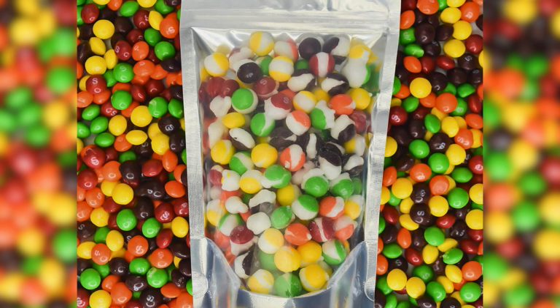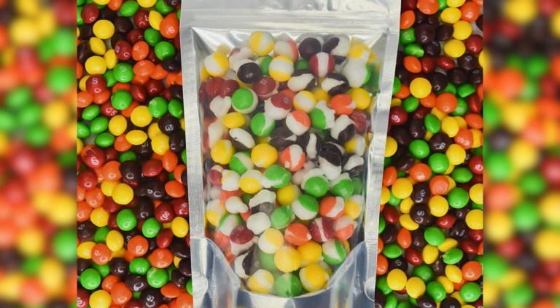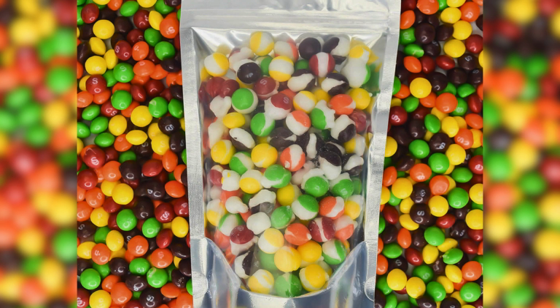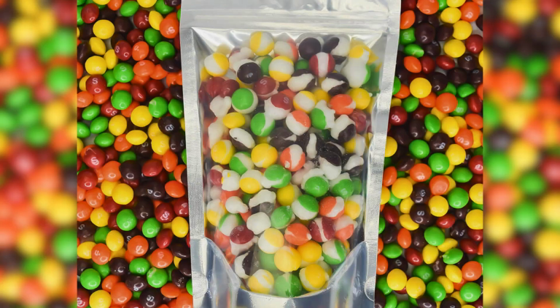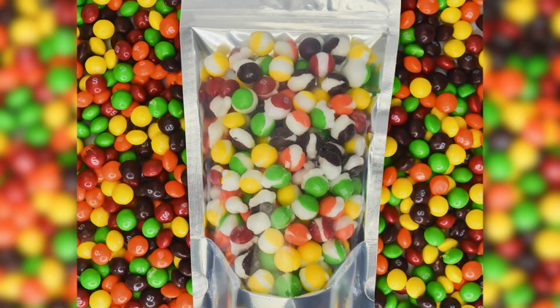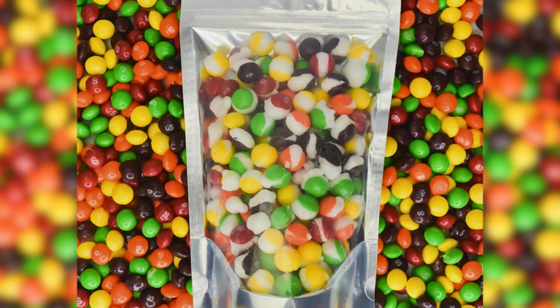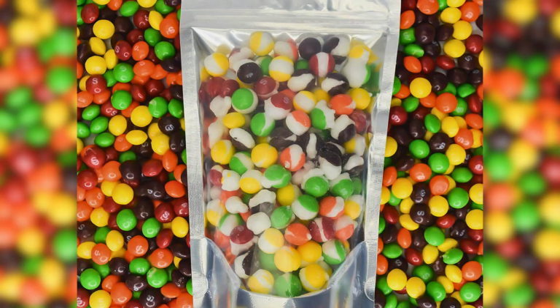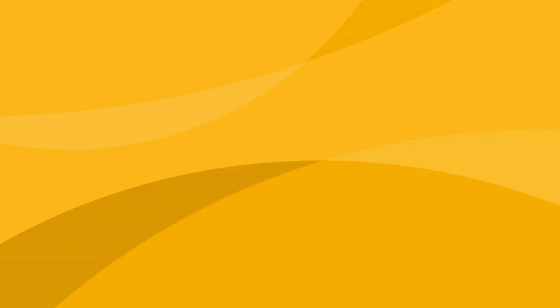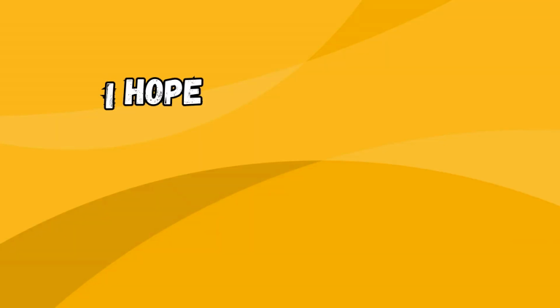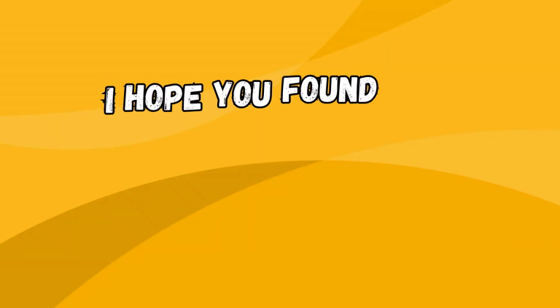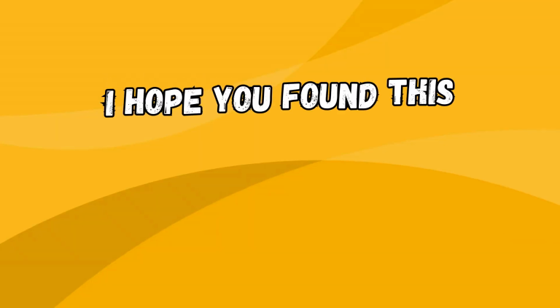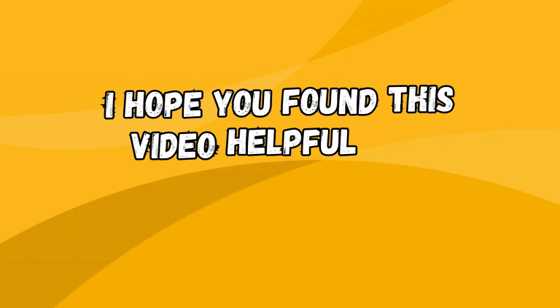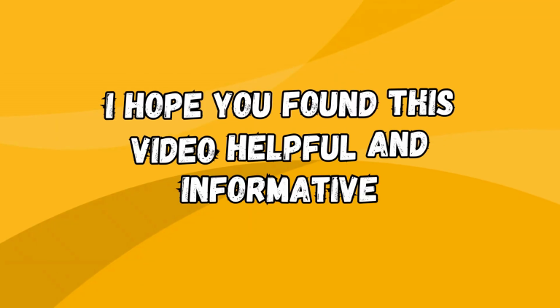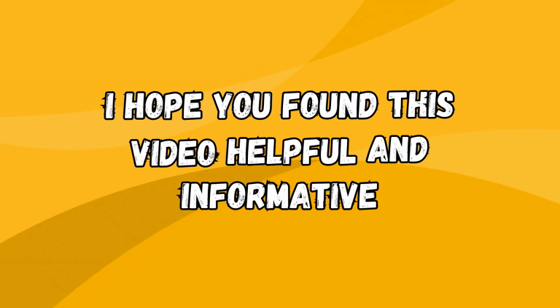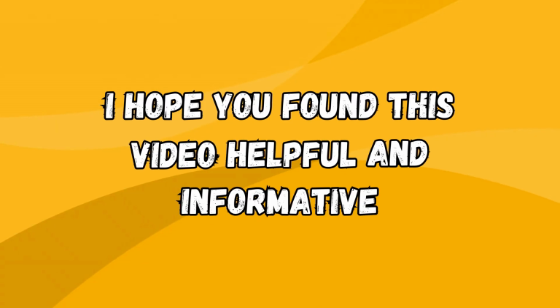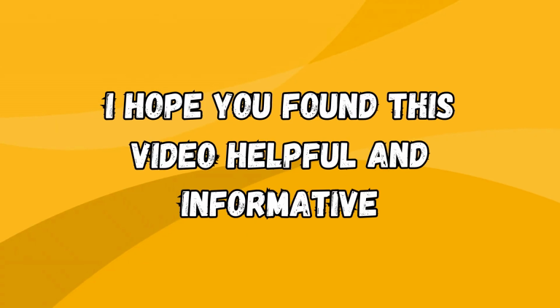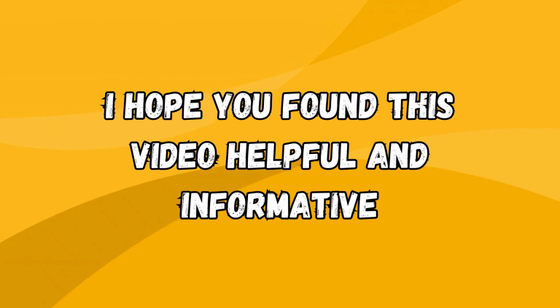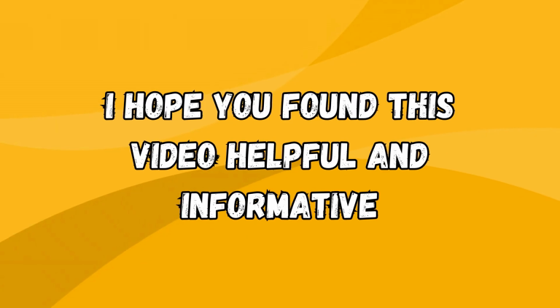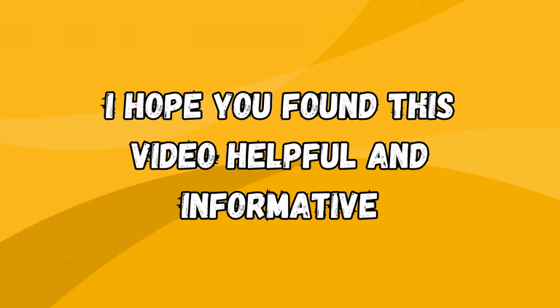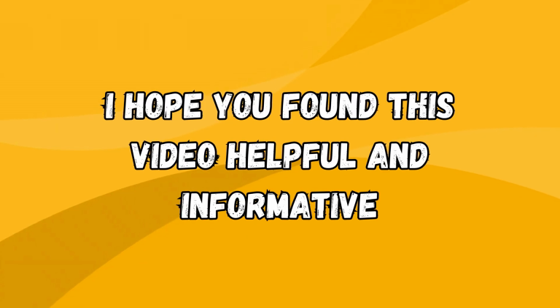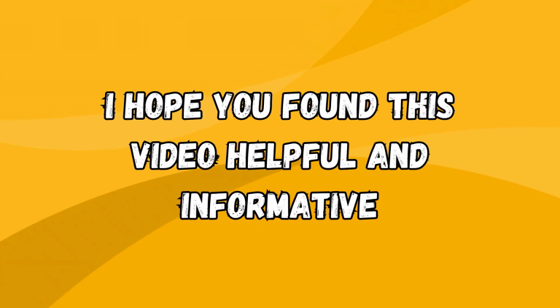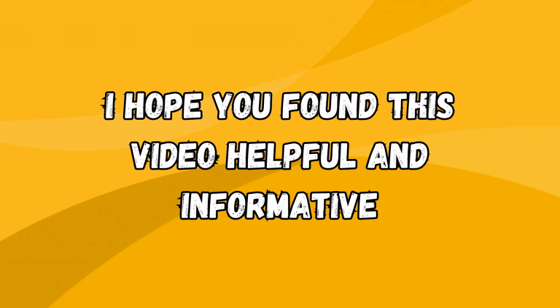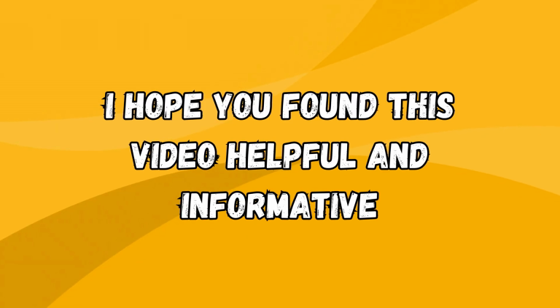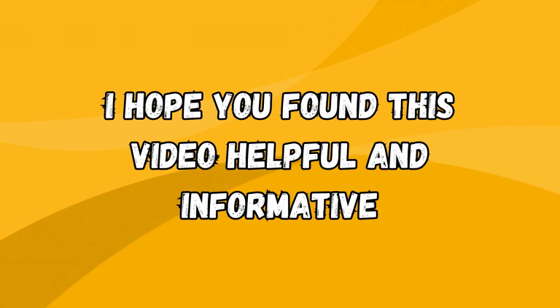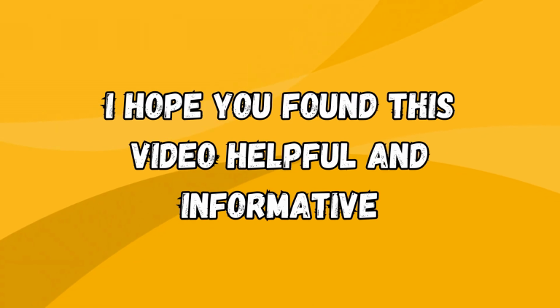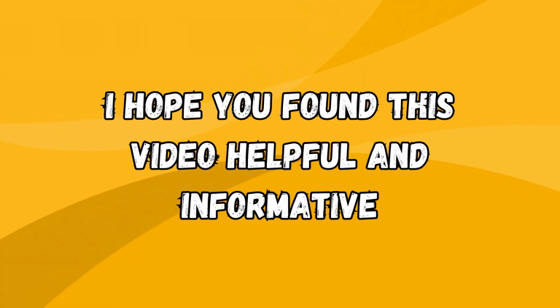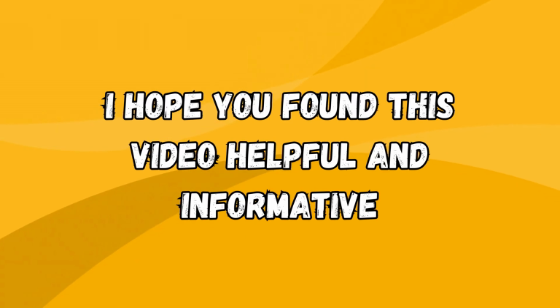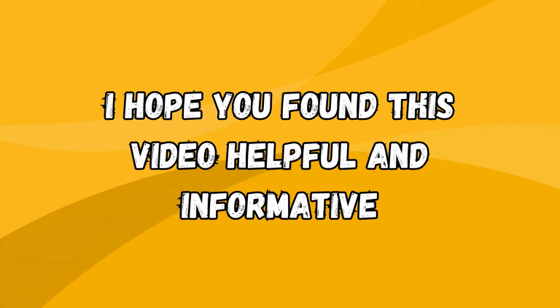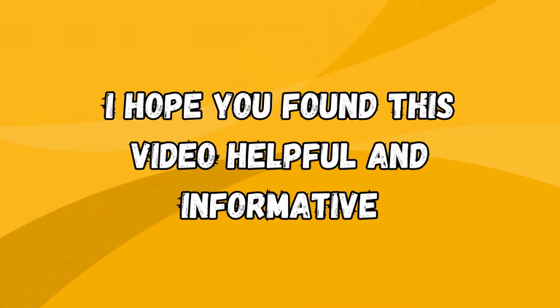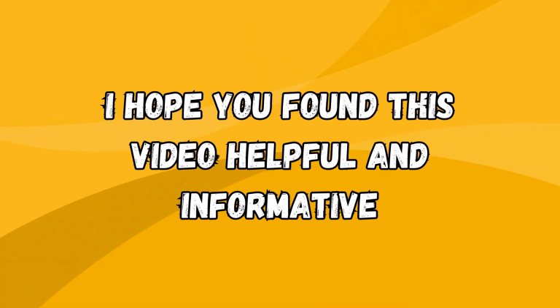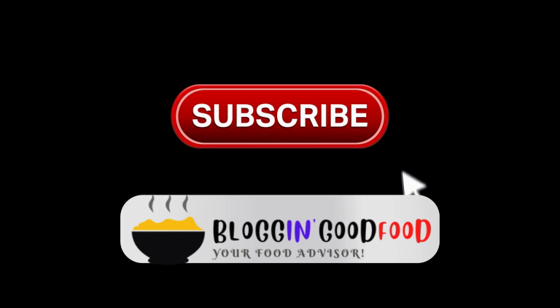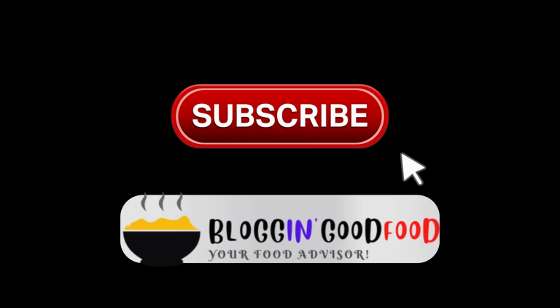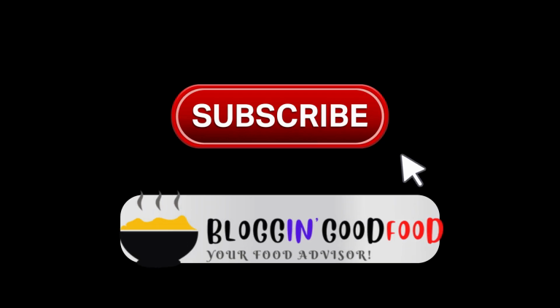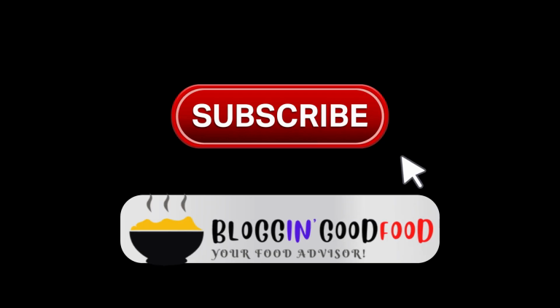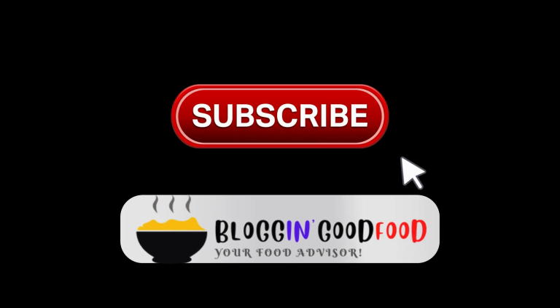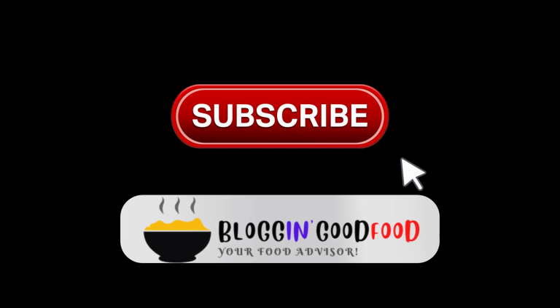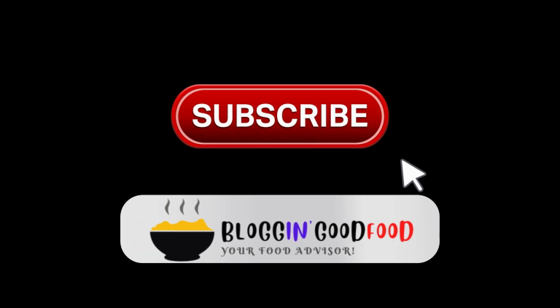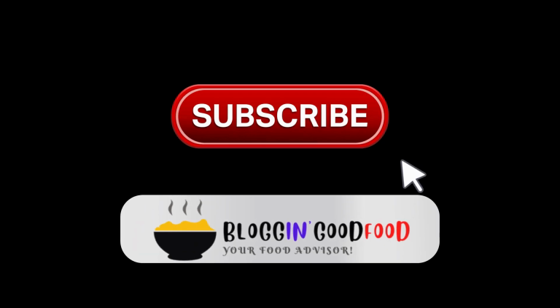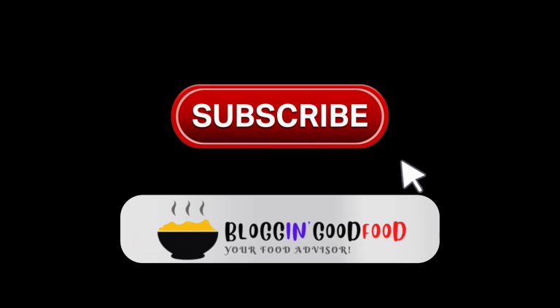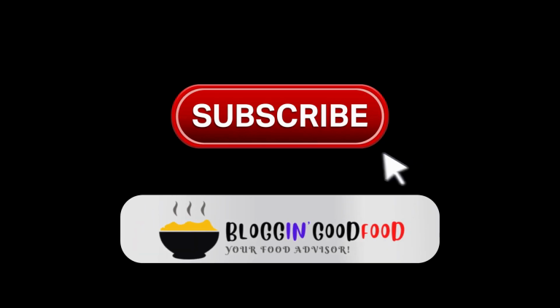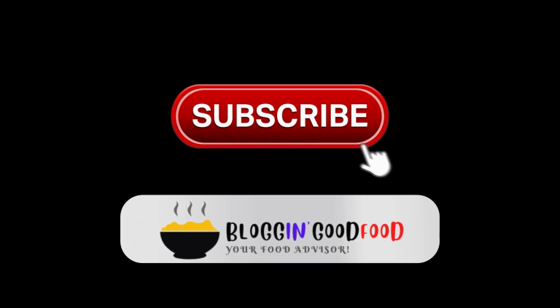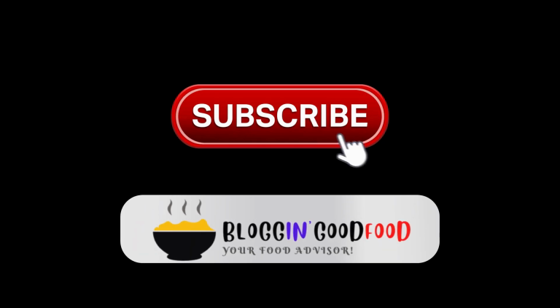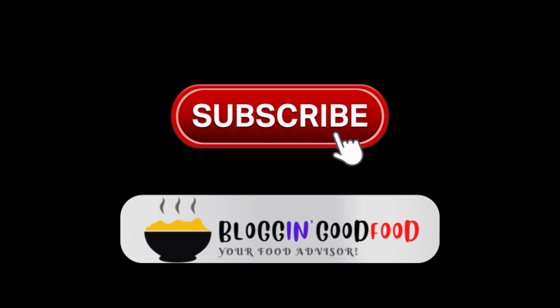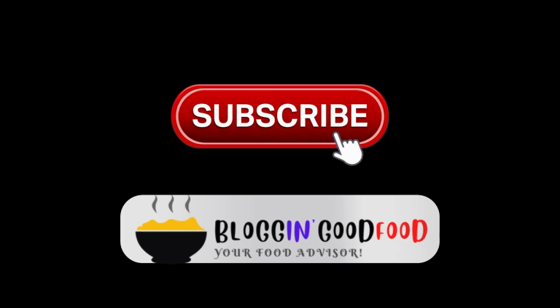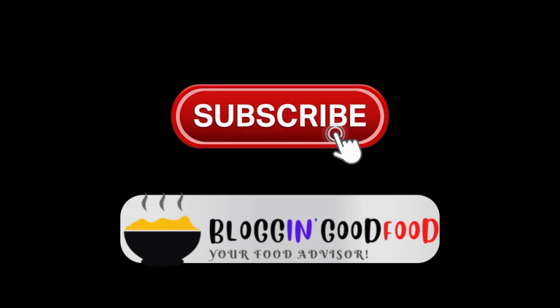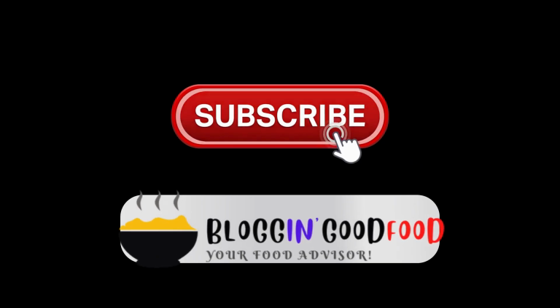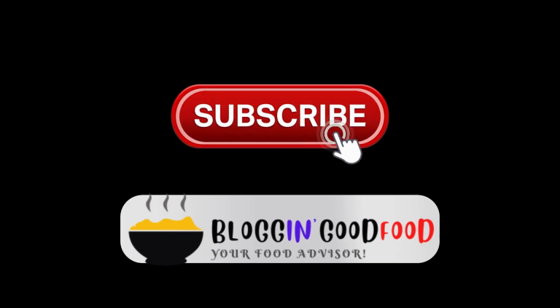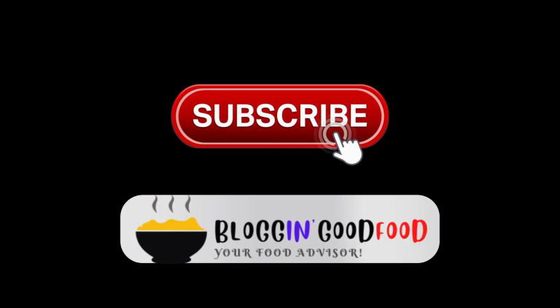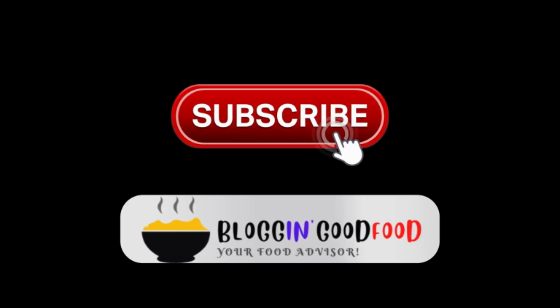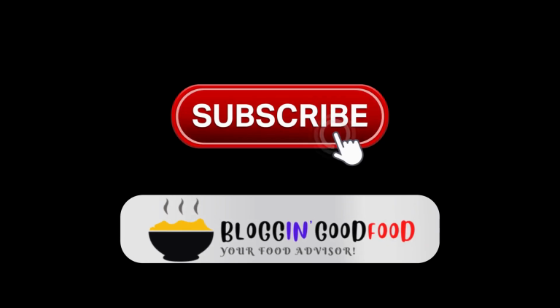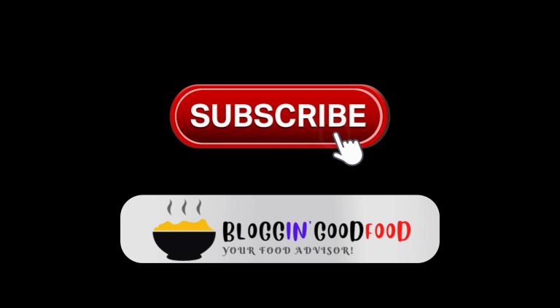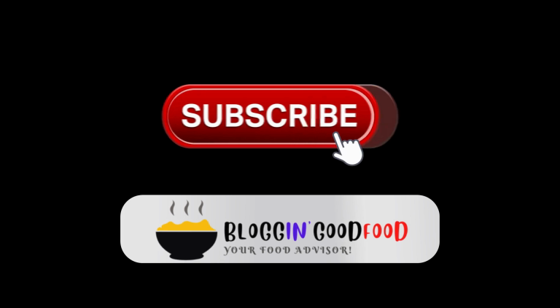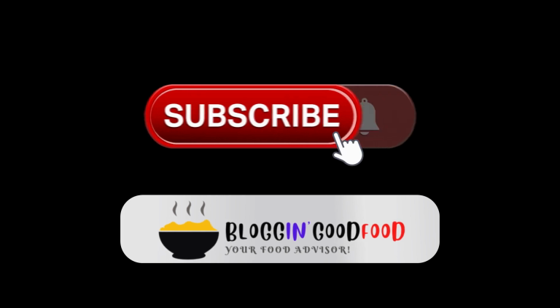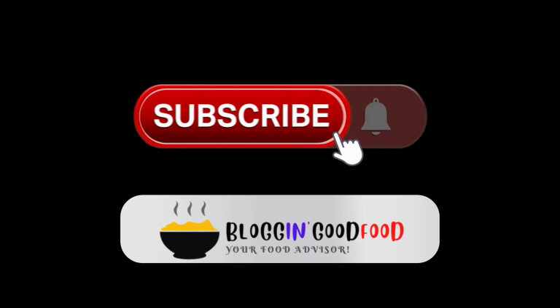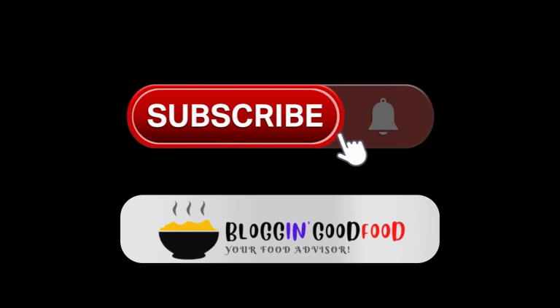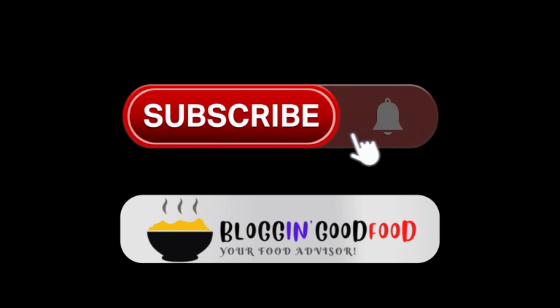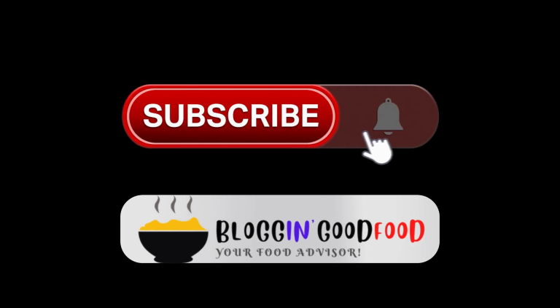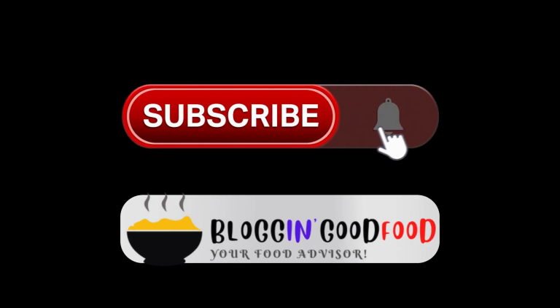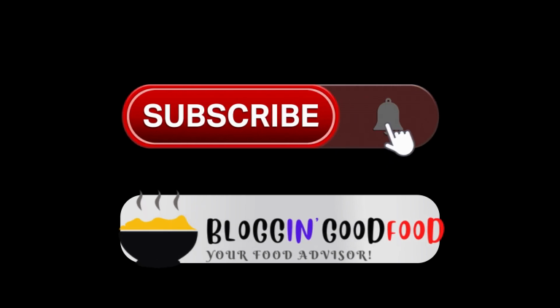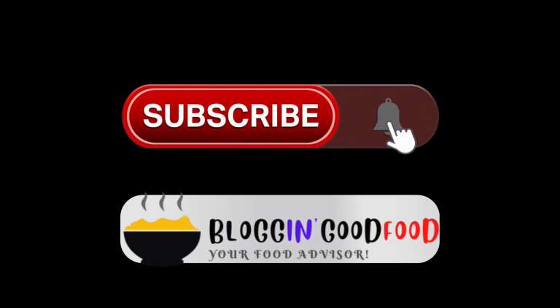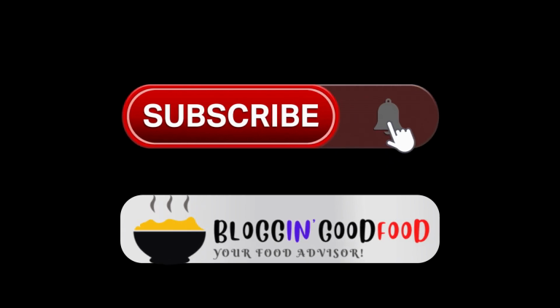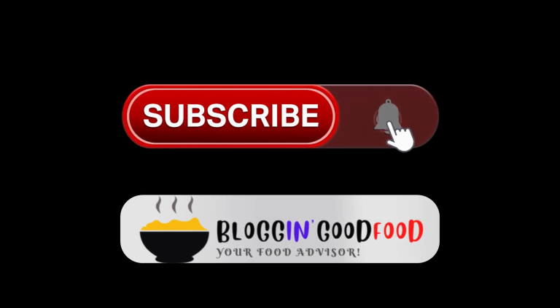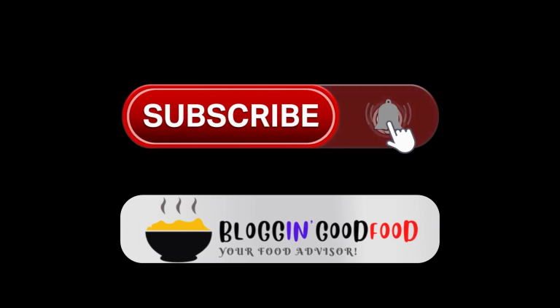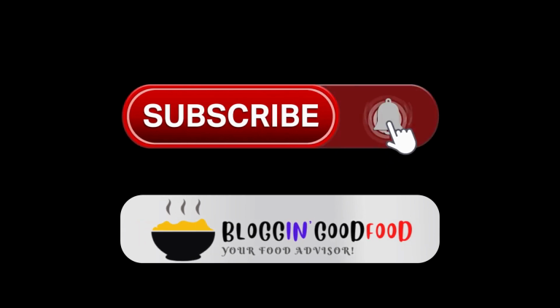I hope you found this video helpful and informative. If you did, please give it a thumbs up and subscribe to my channel for more kitchenware reviews and cooking hacks.